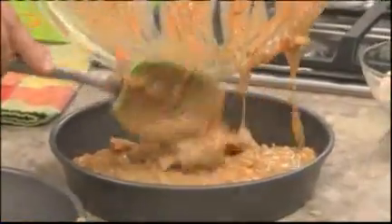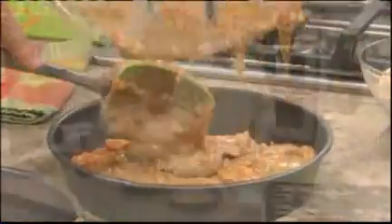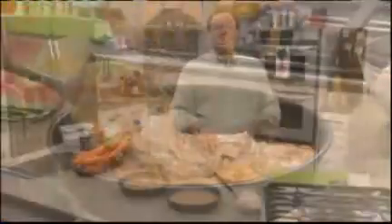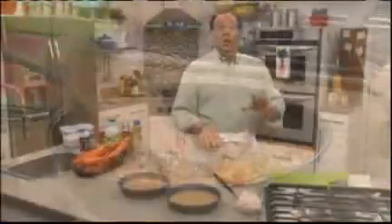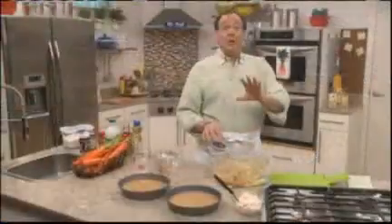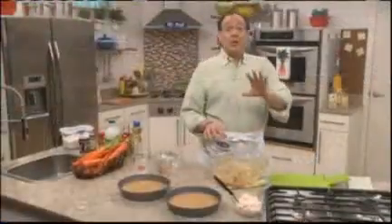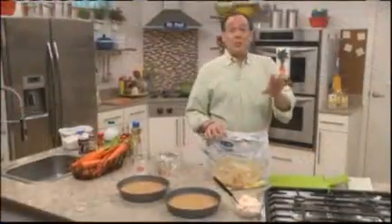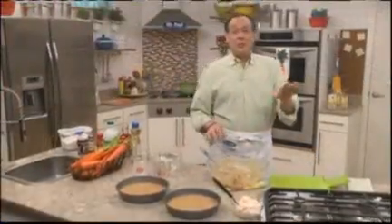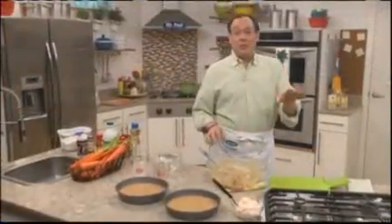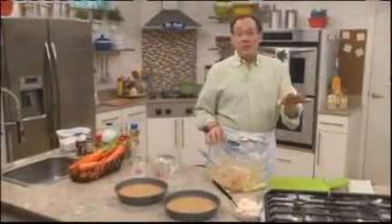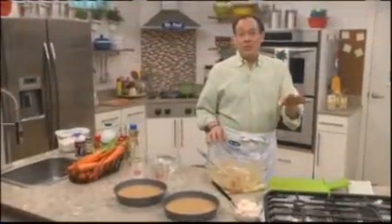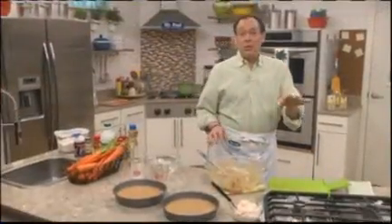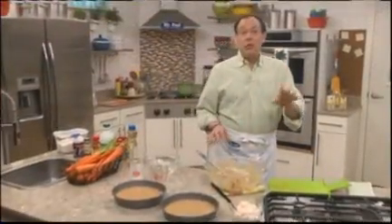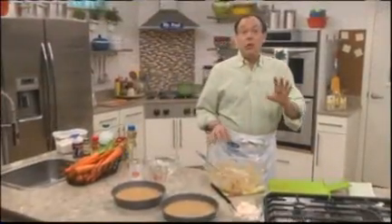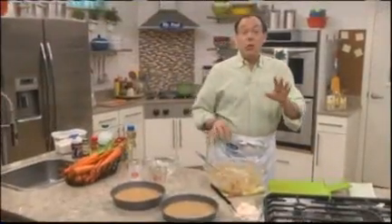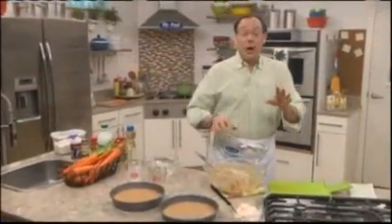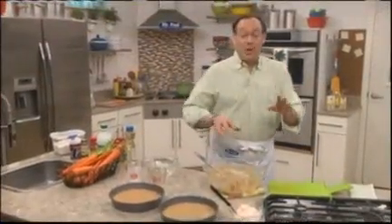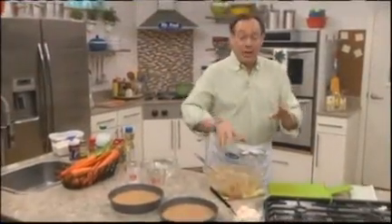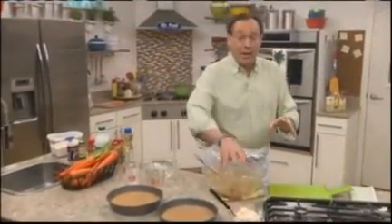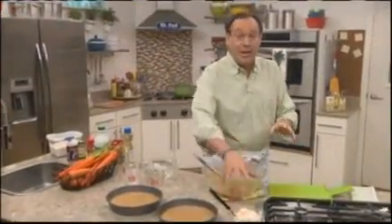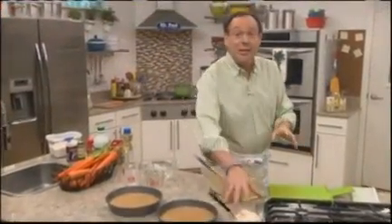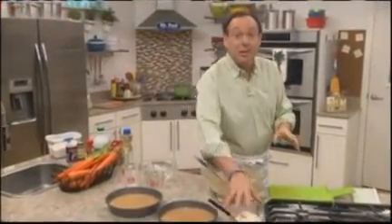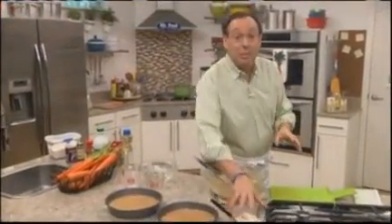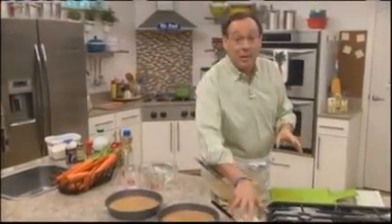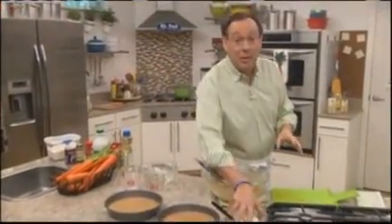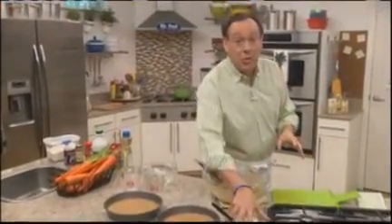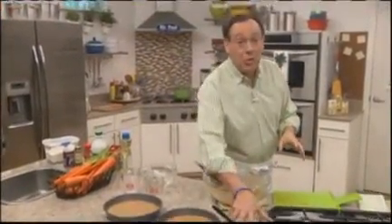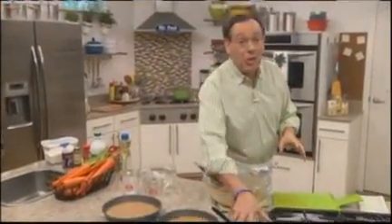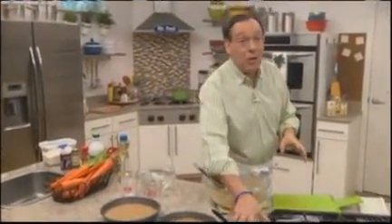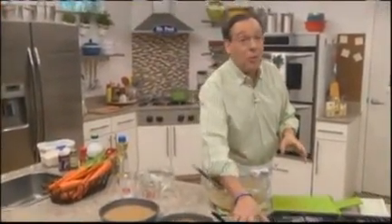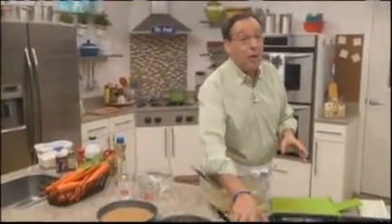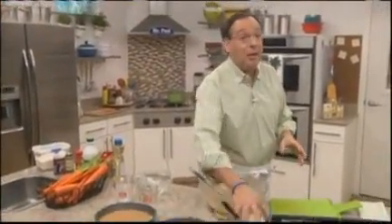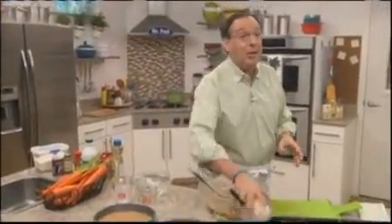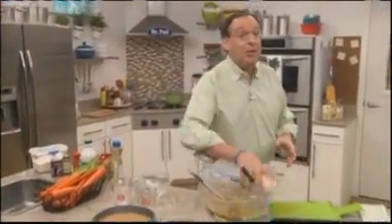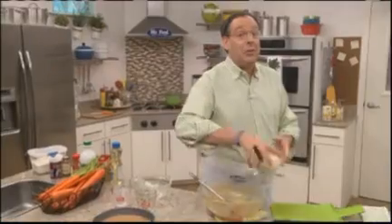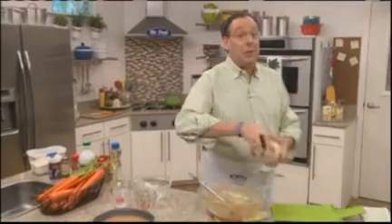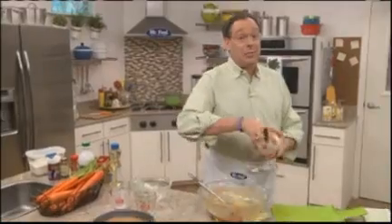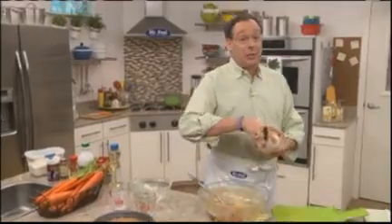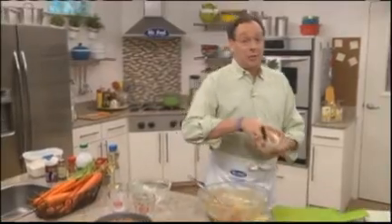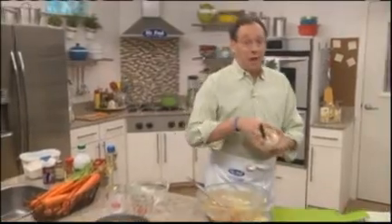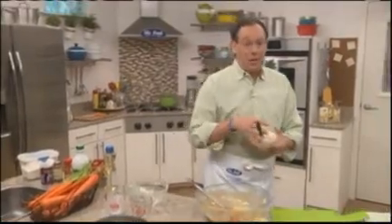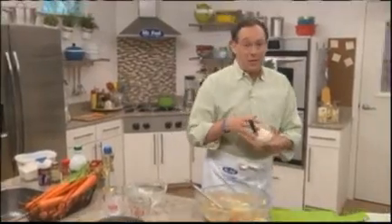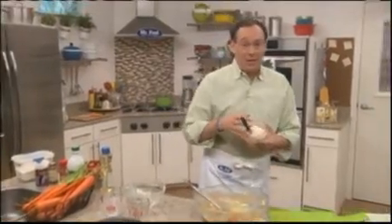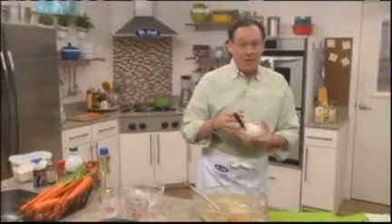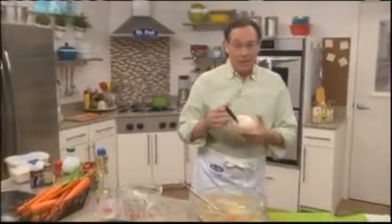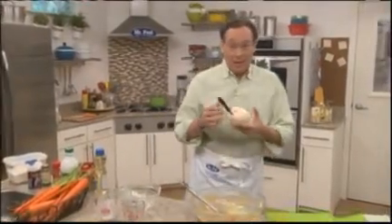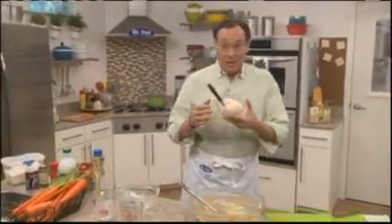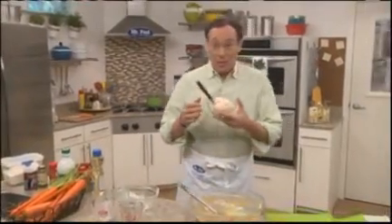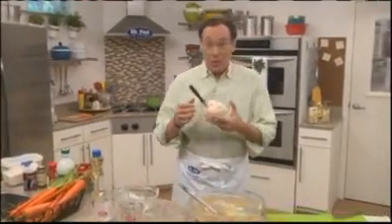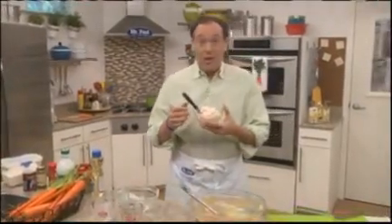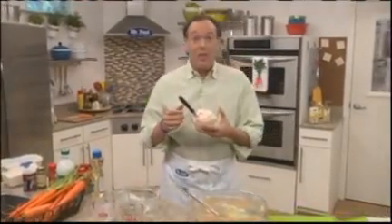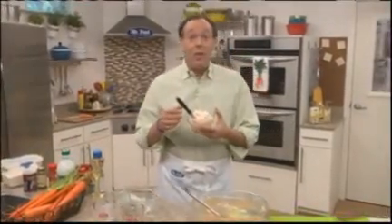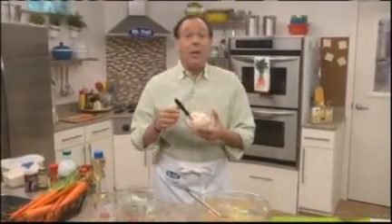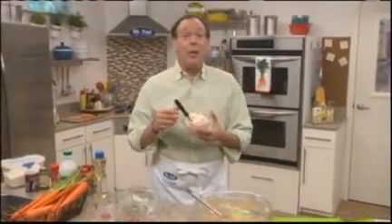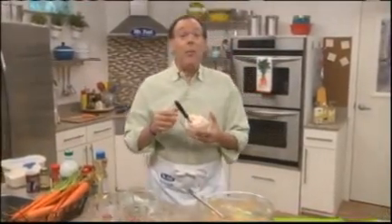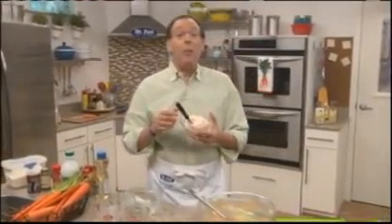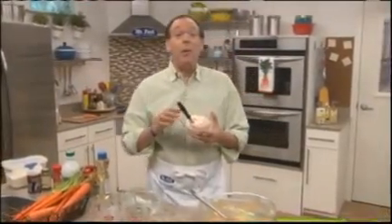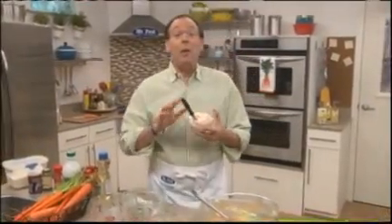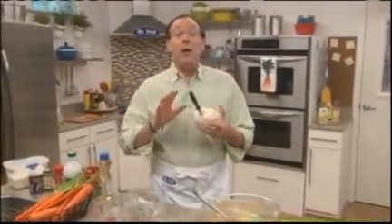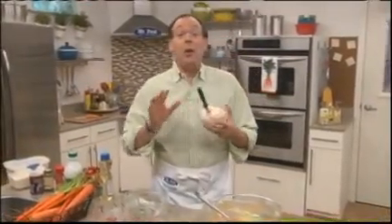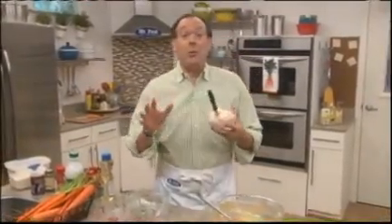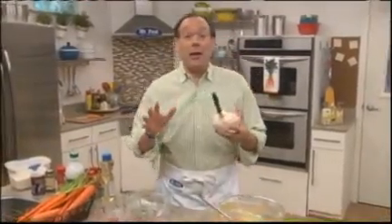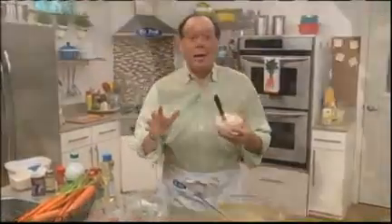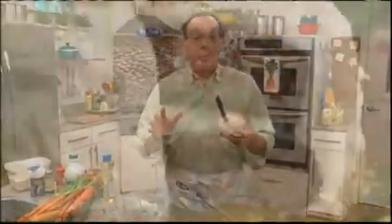As far as I'm concerned, no carrot cake is complete without a really good cream cheese frosting like this one, that we can whip up in no time.